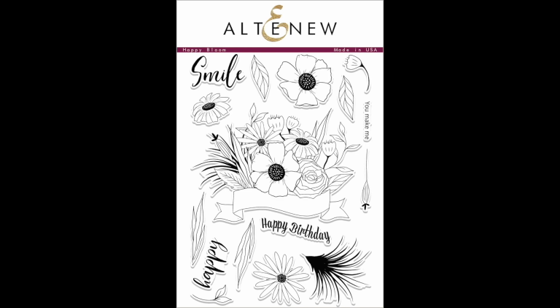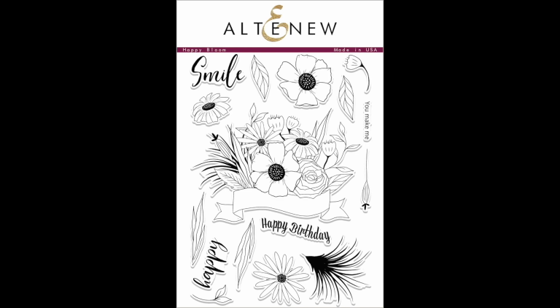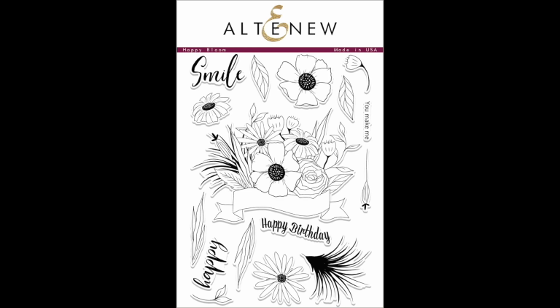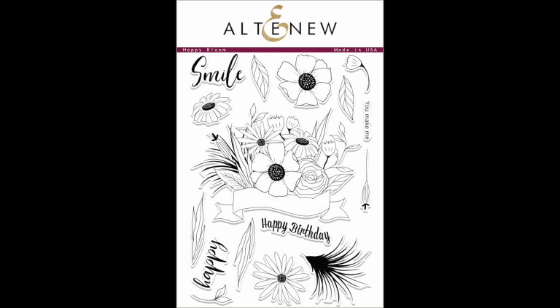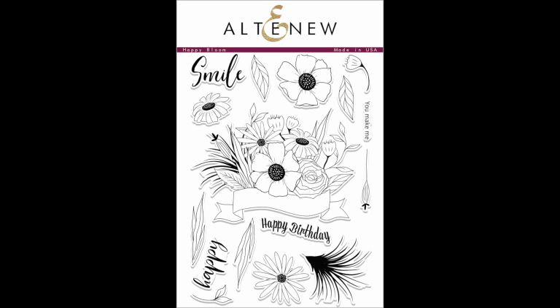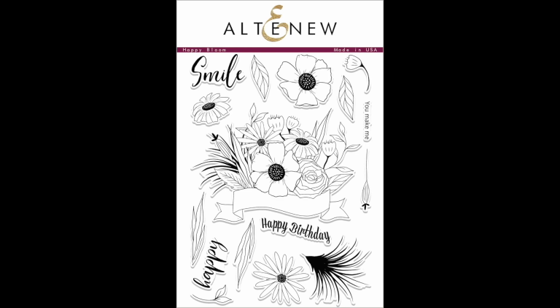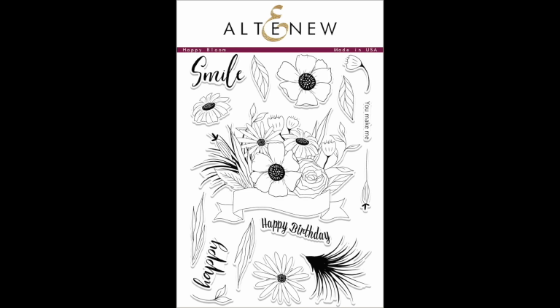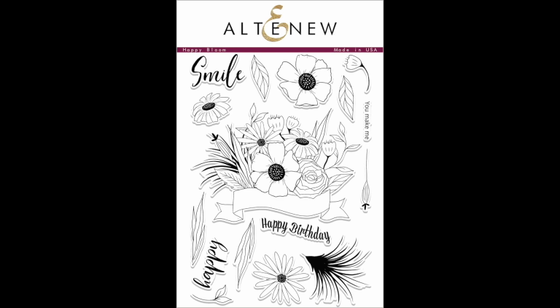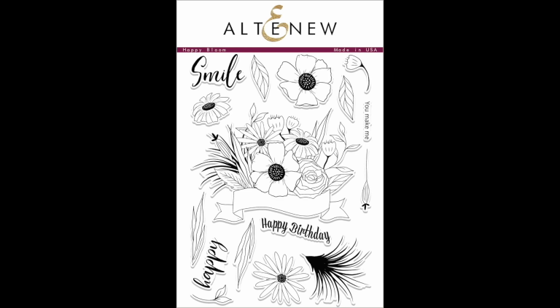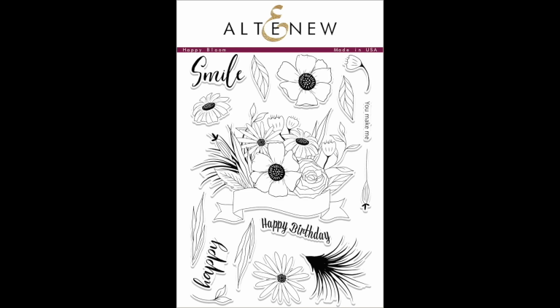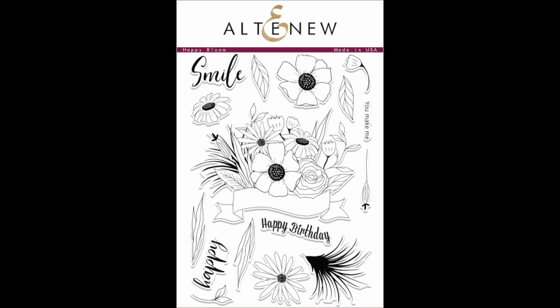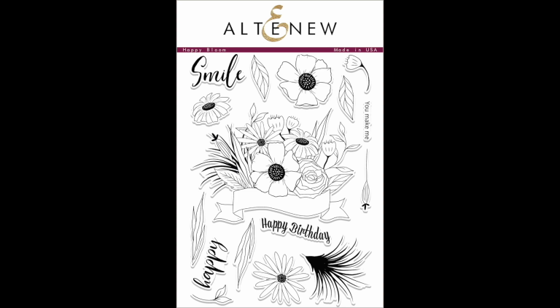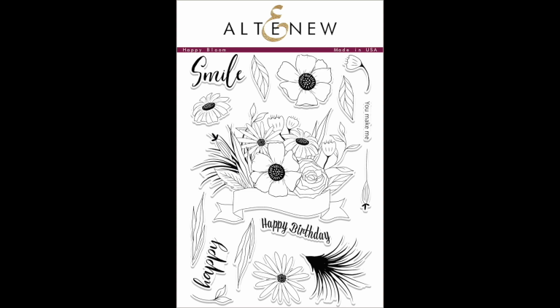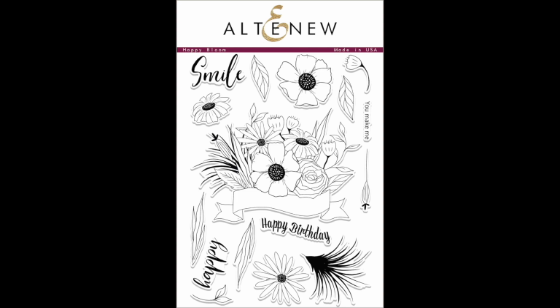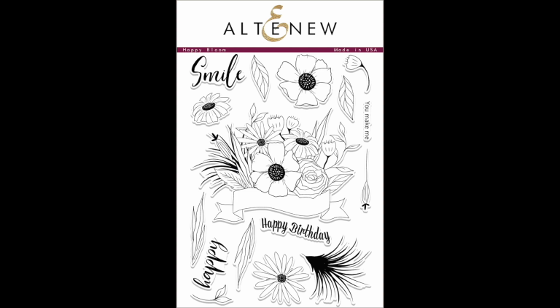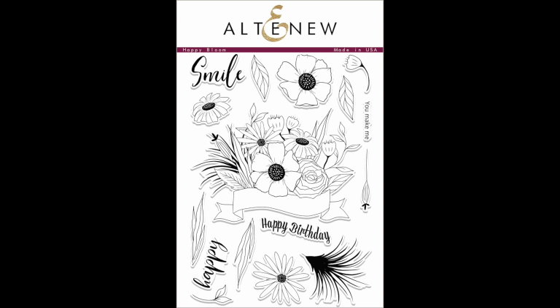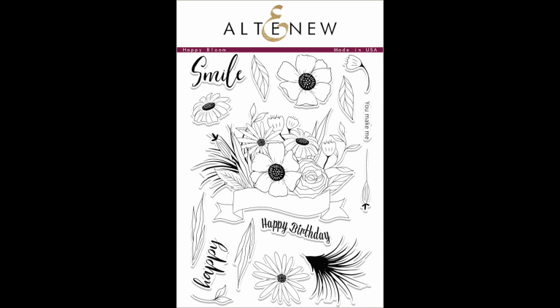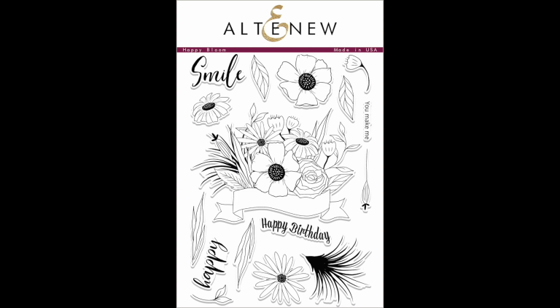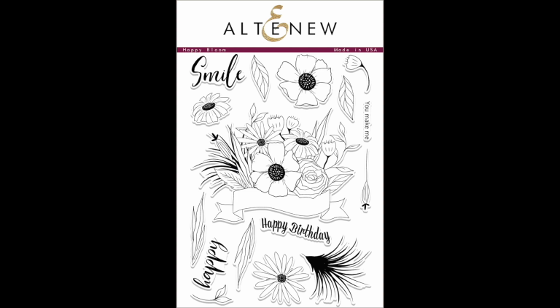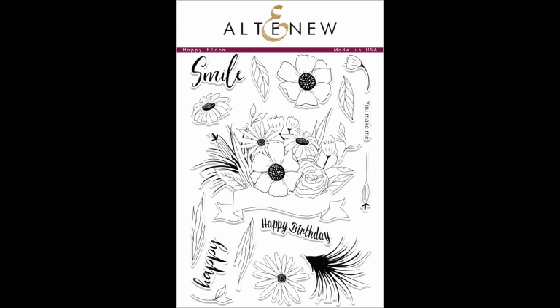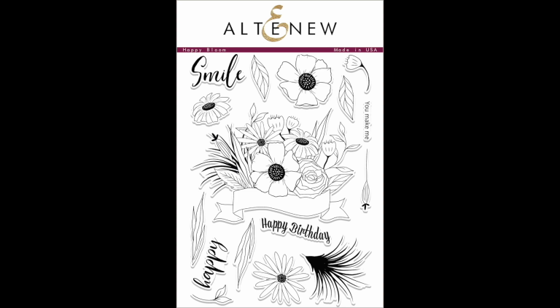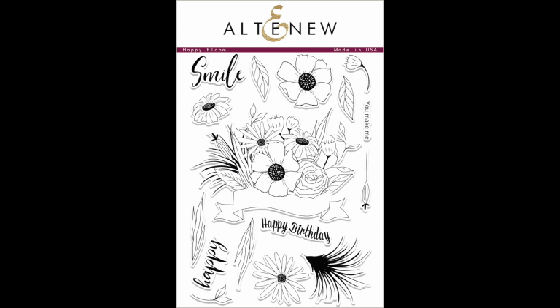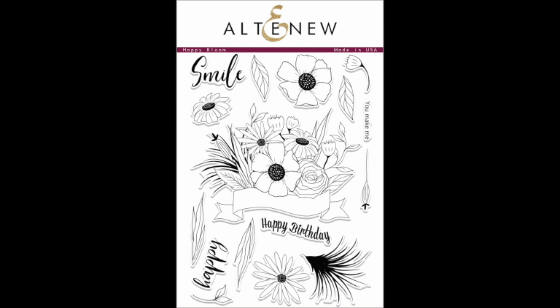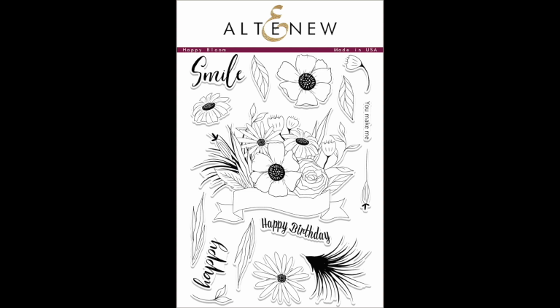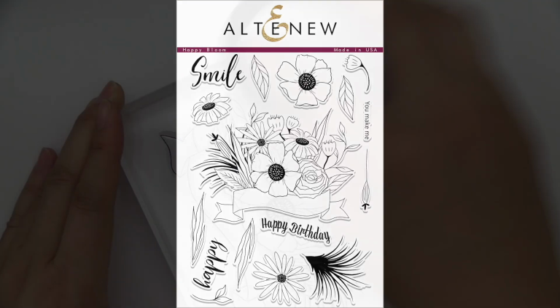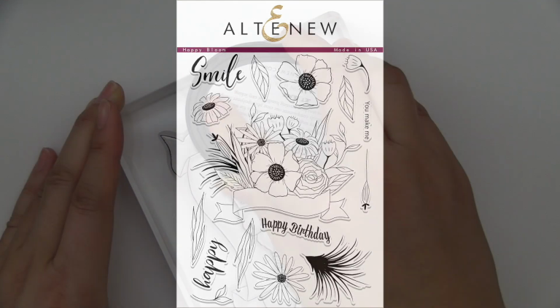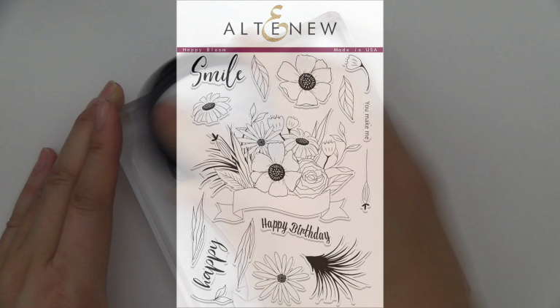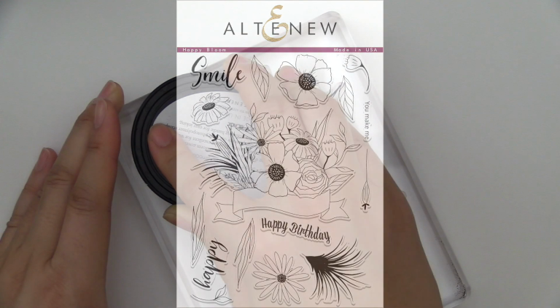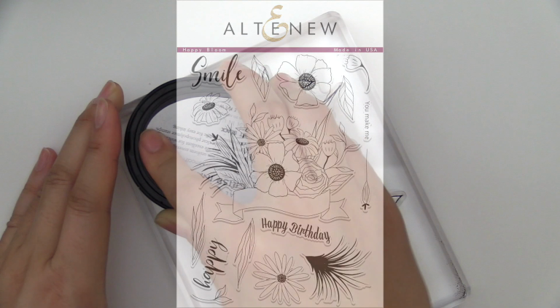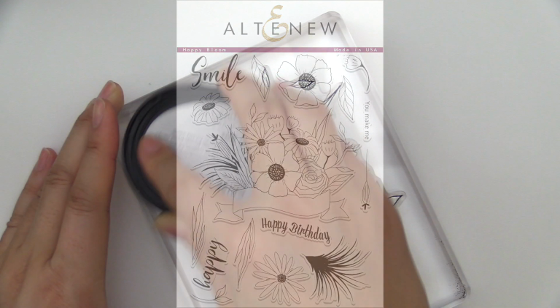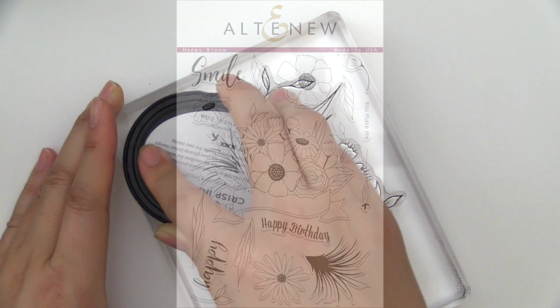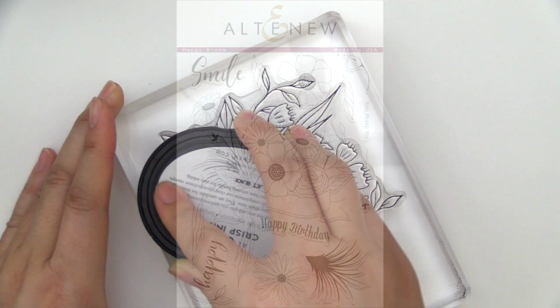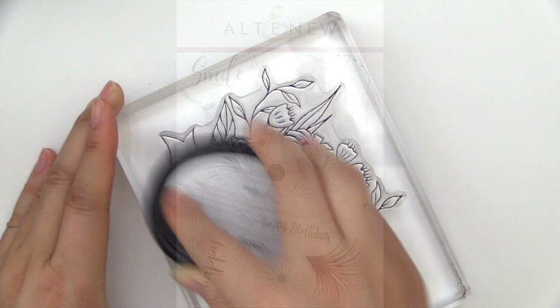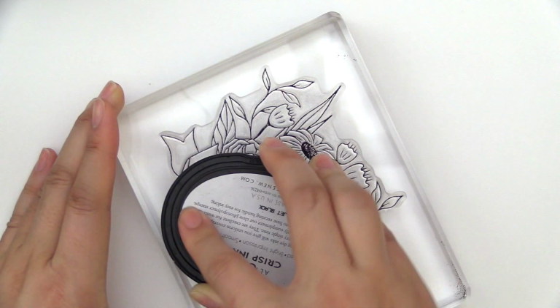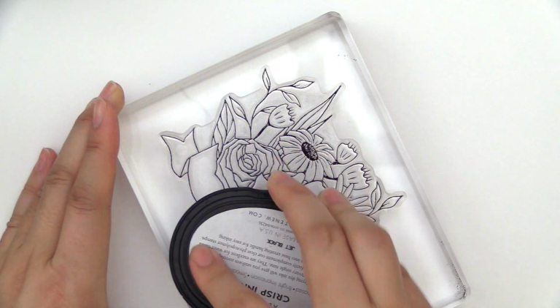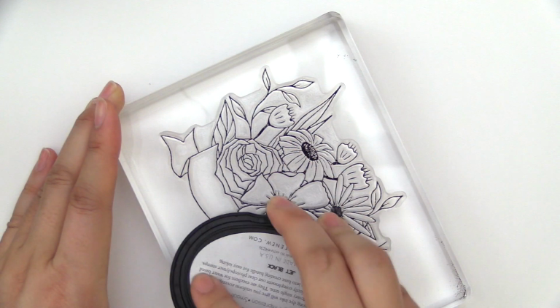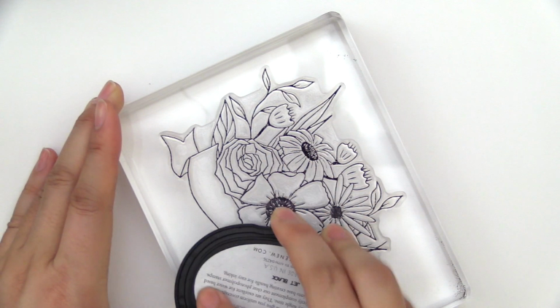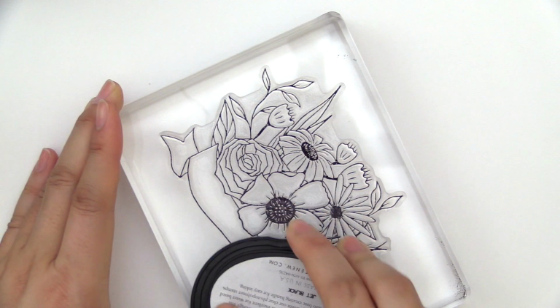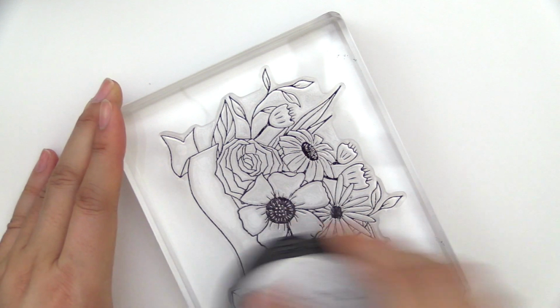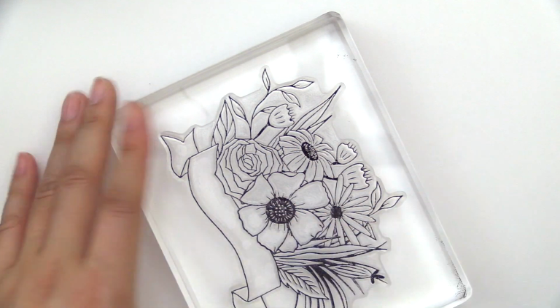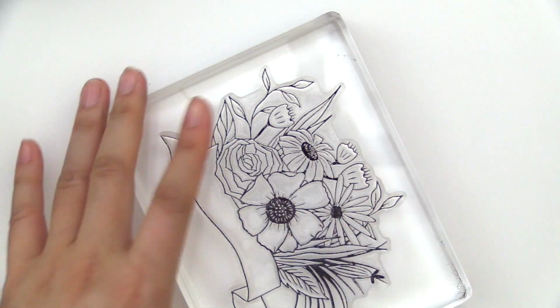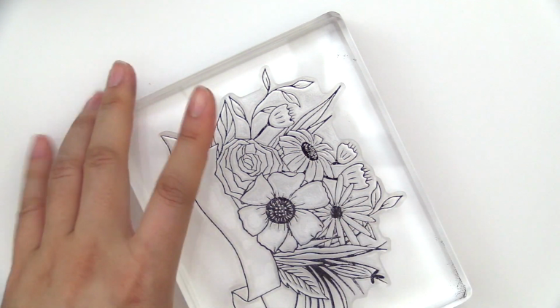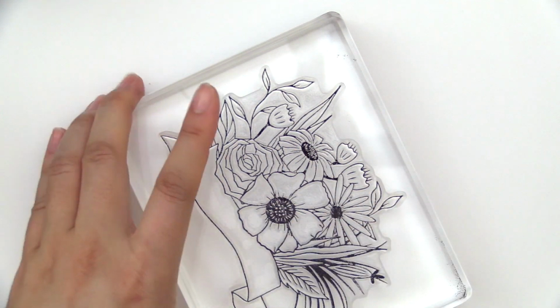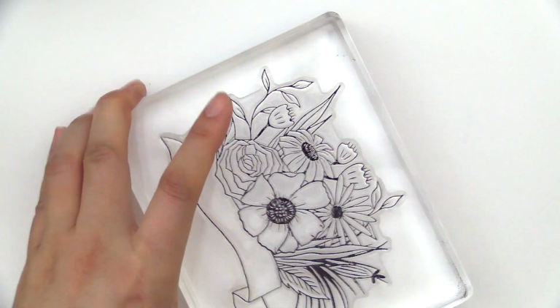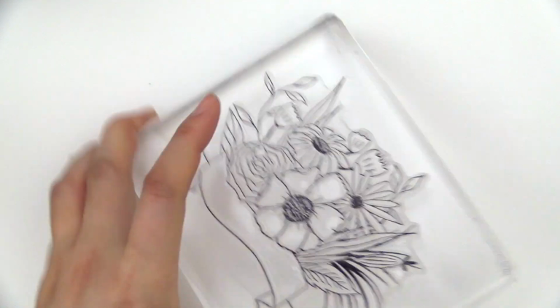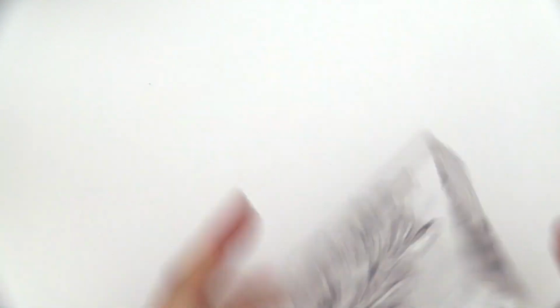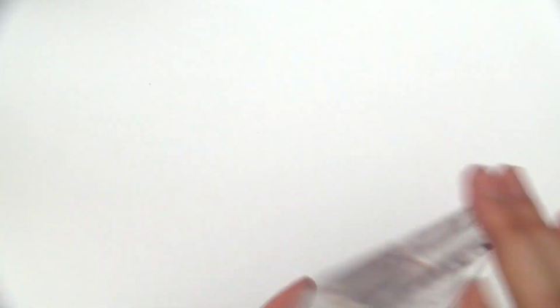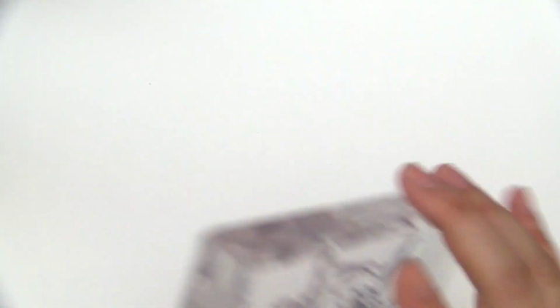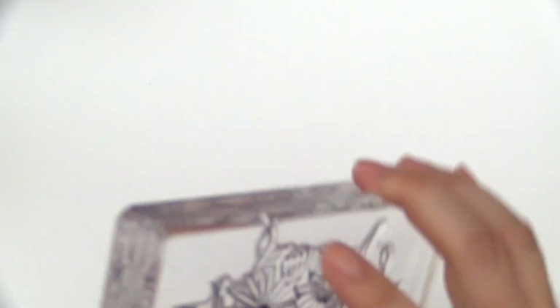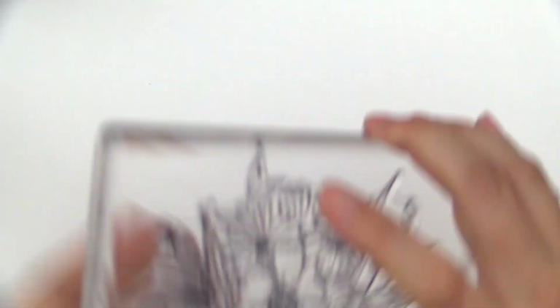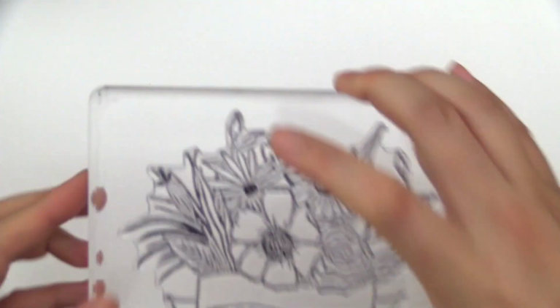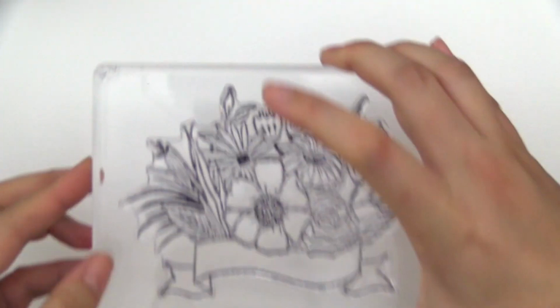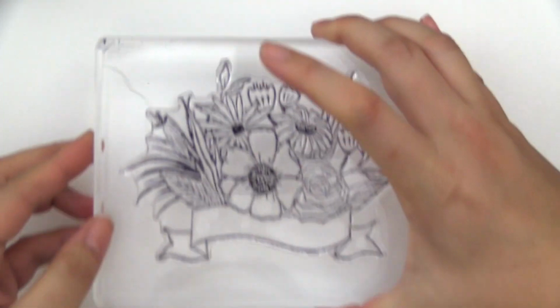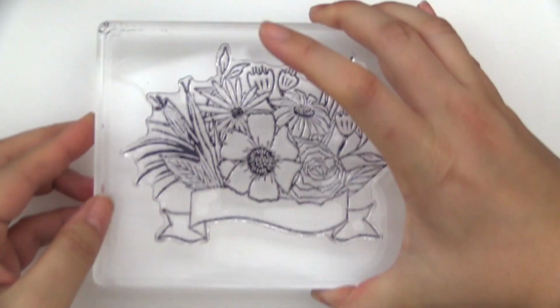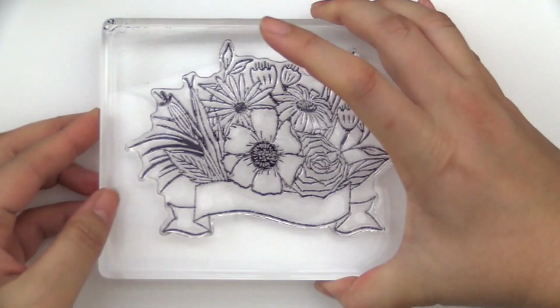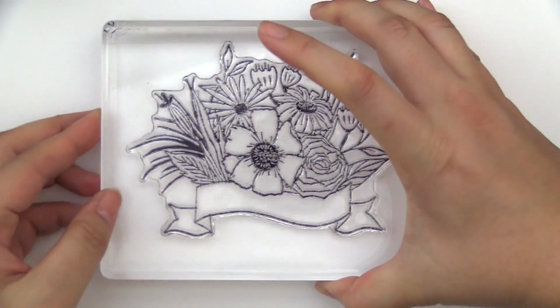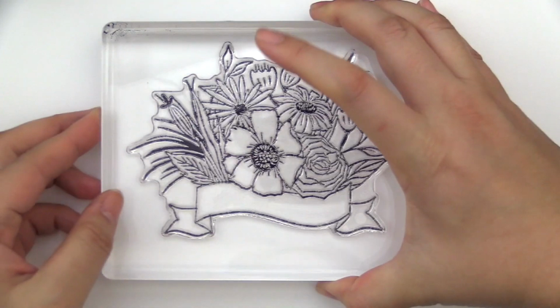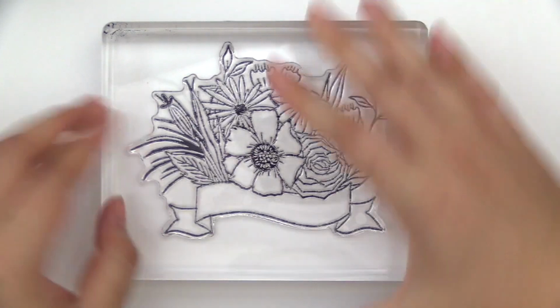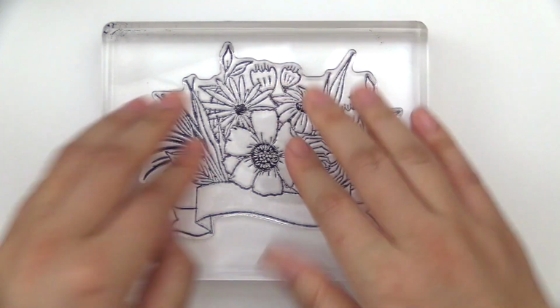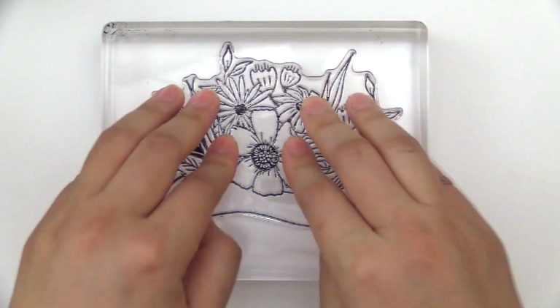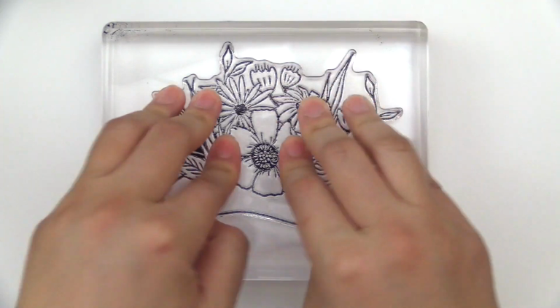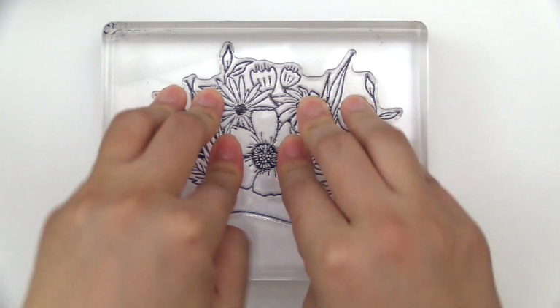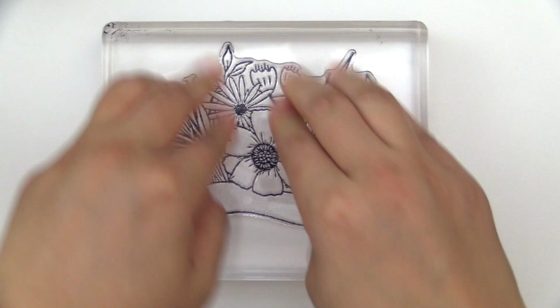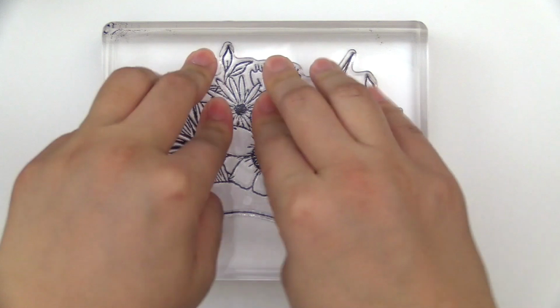This is Happy Bloom Stem Set from Altenew. This is a 6x8 stem set with 16 individual stamps.